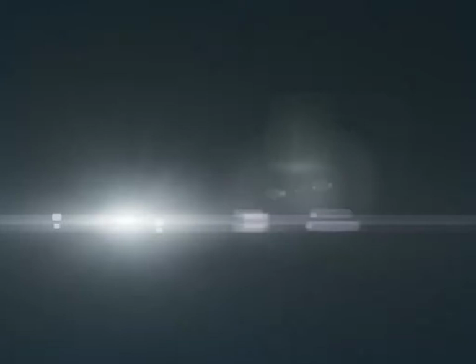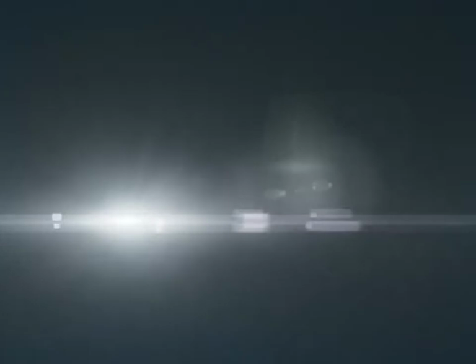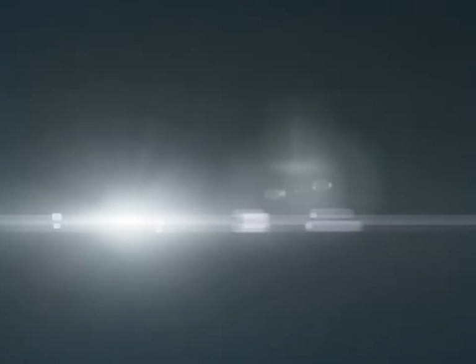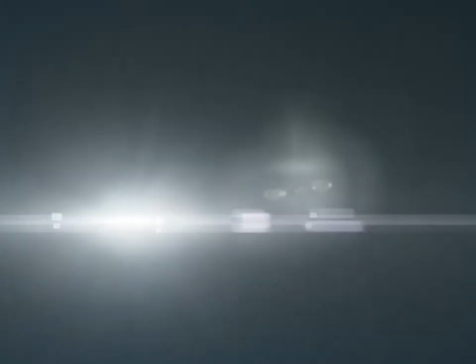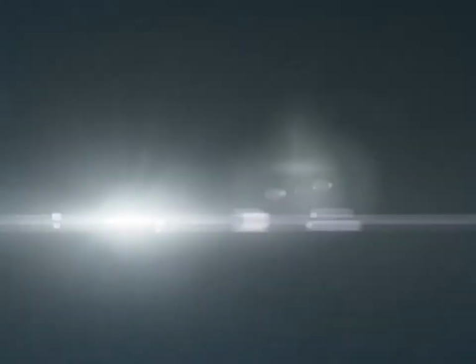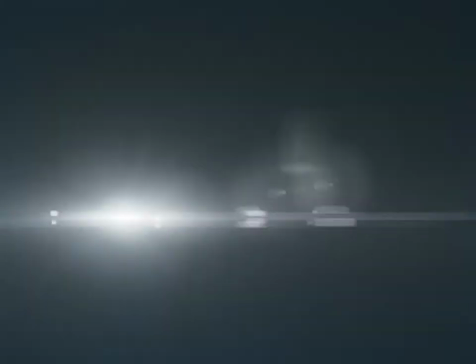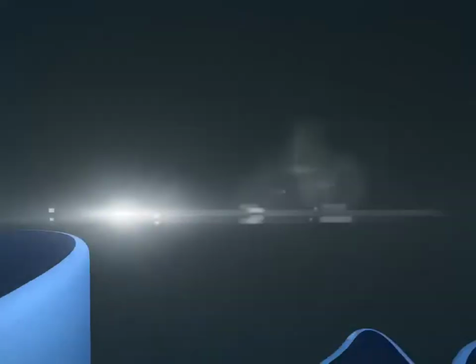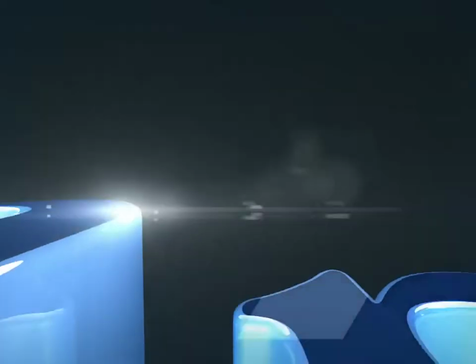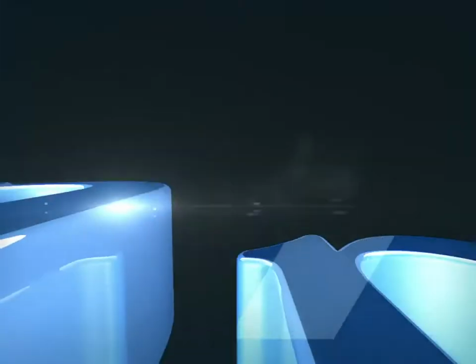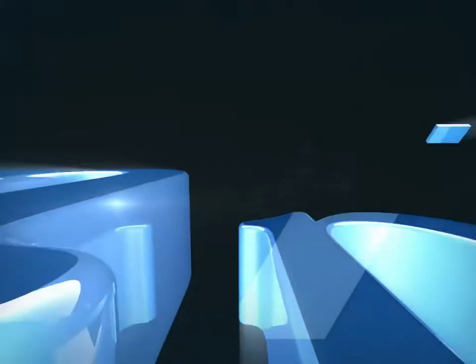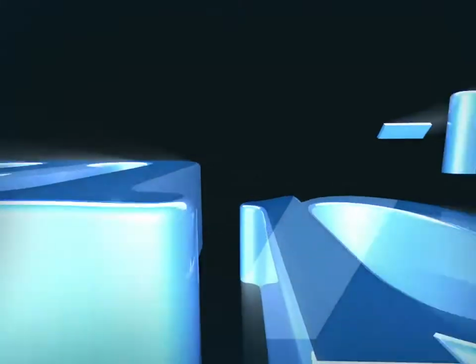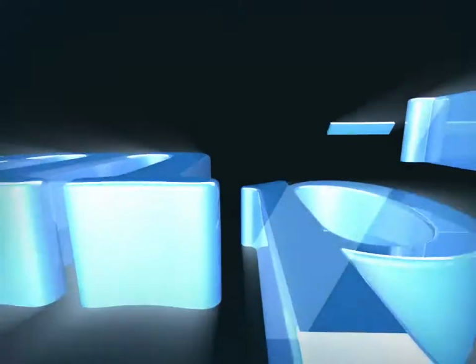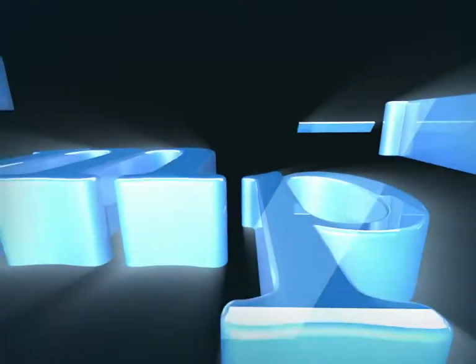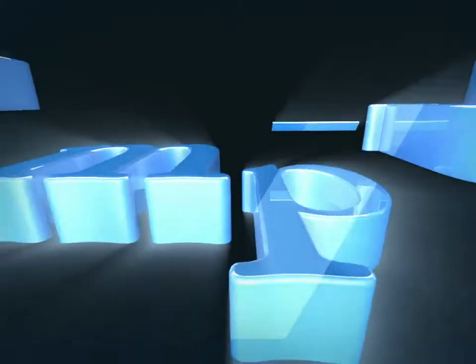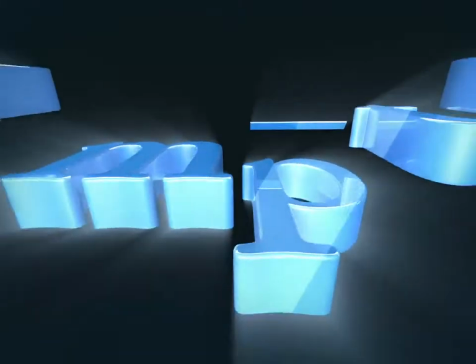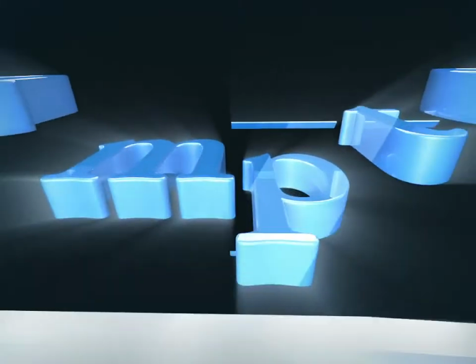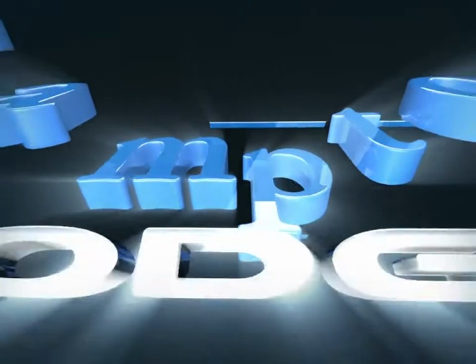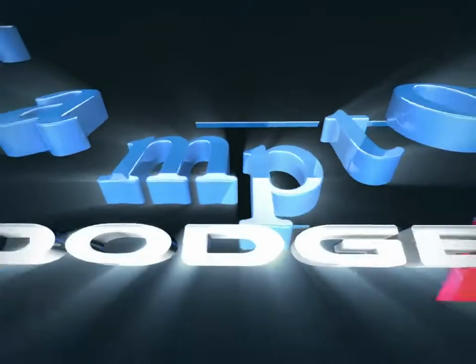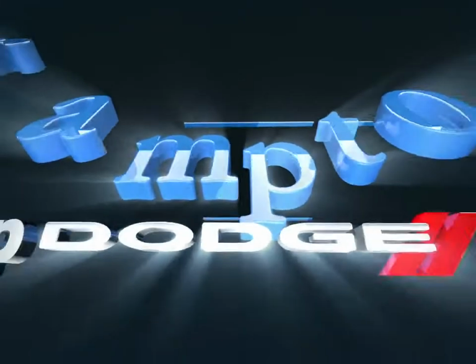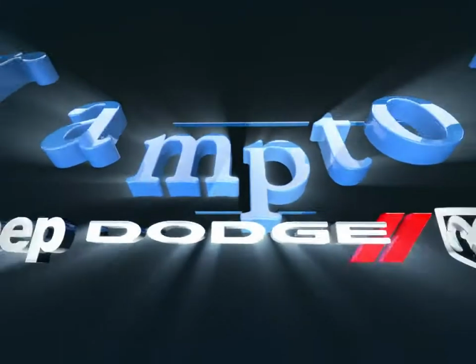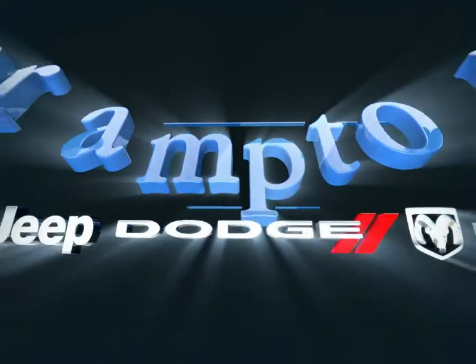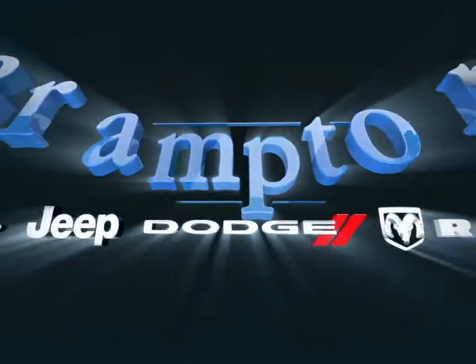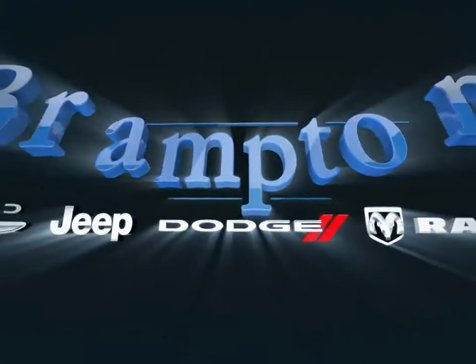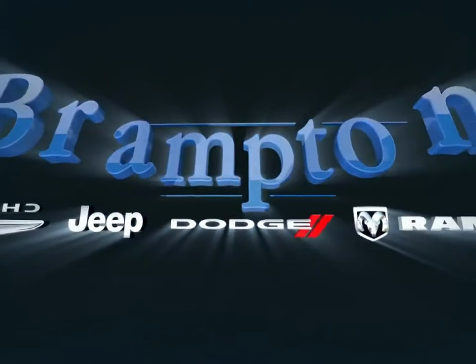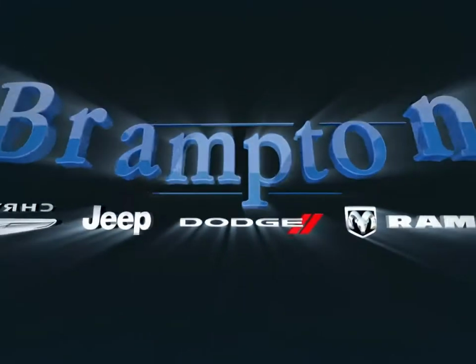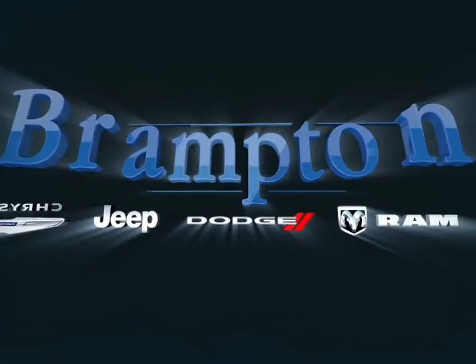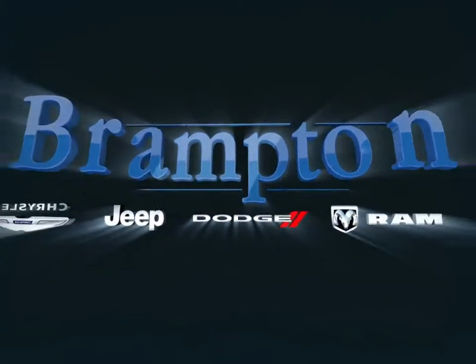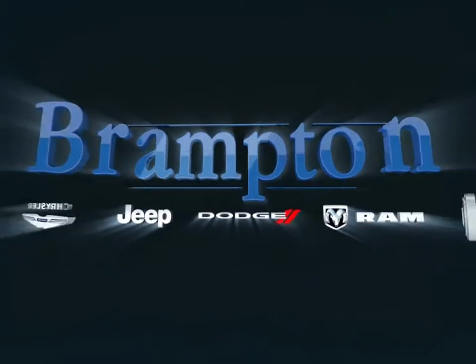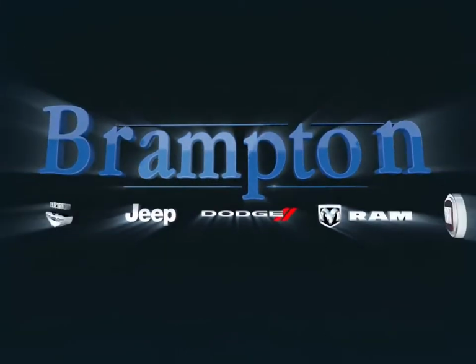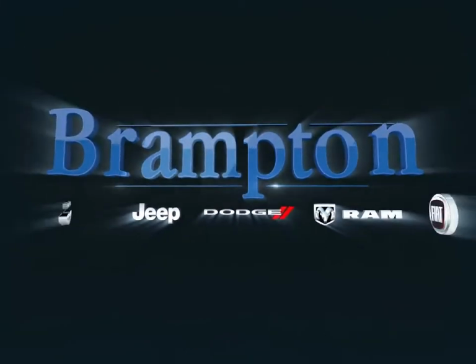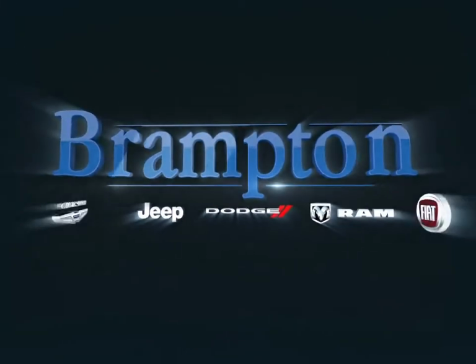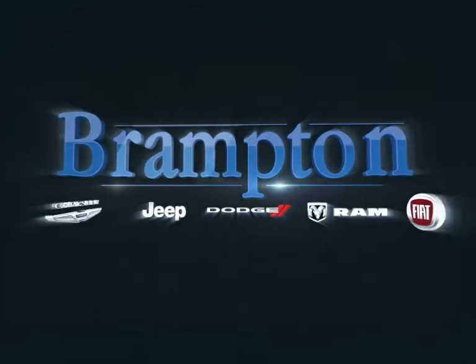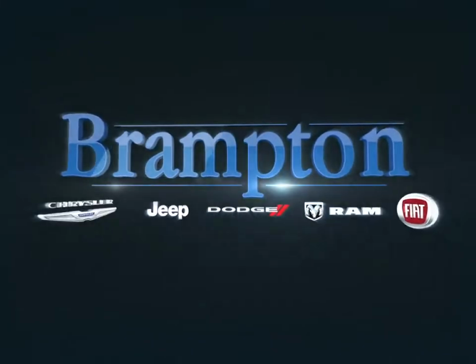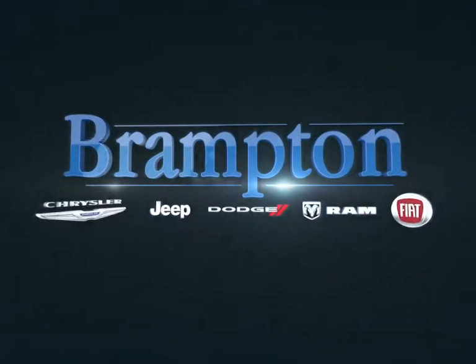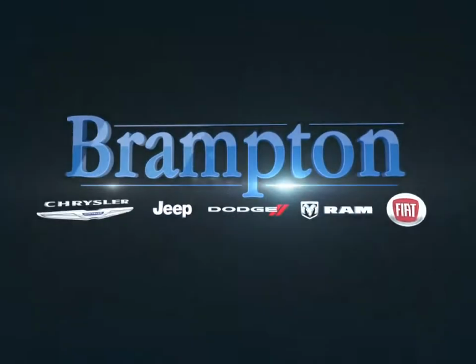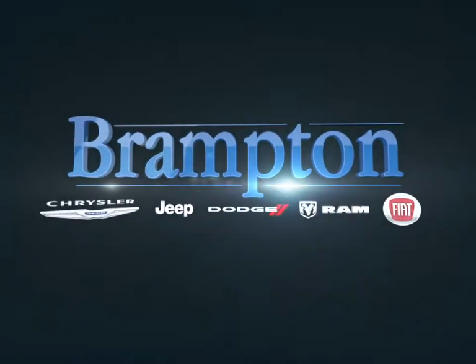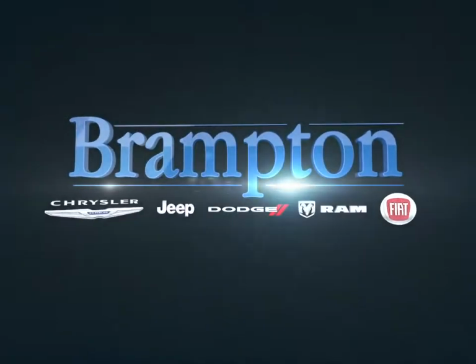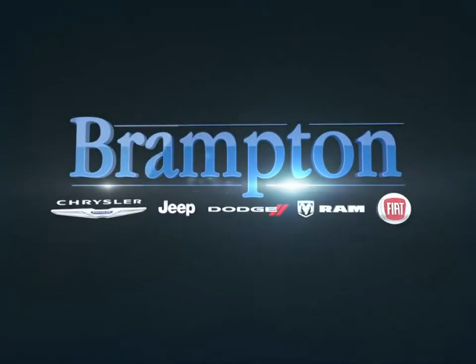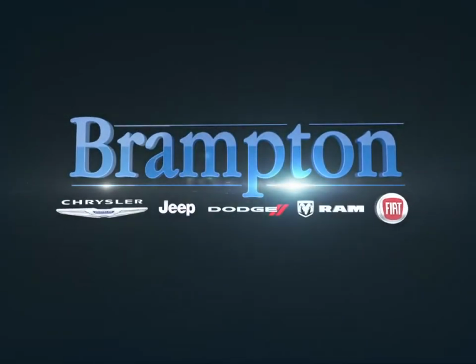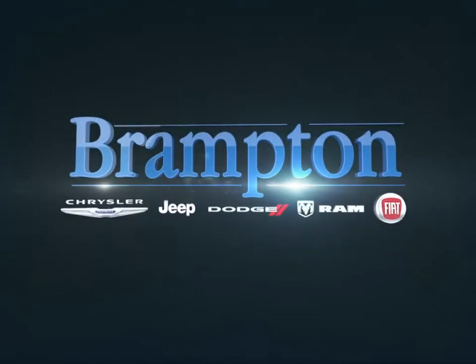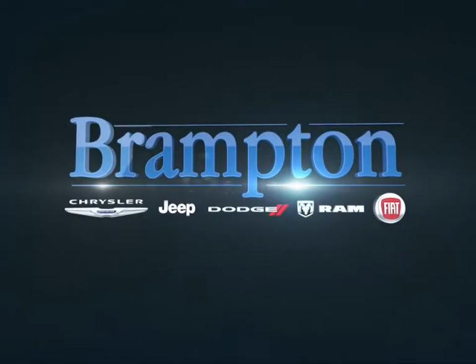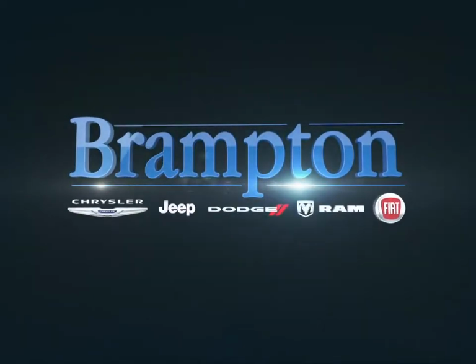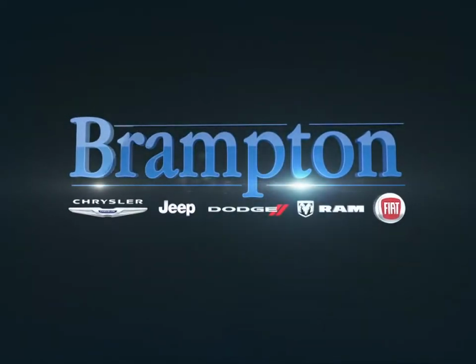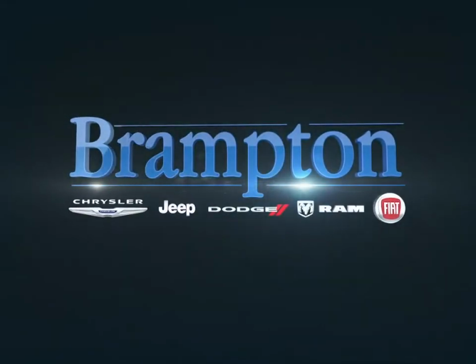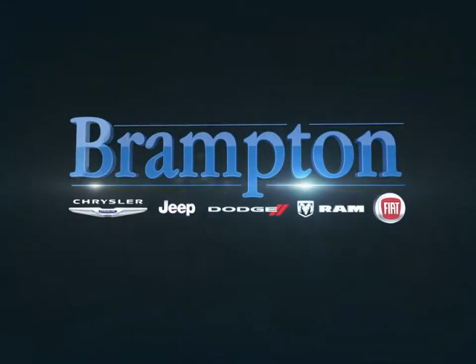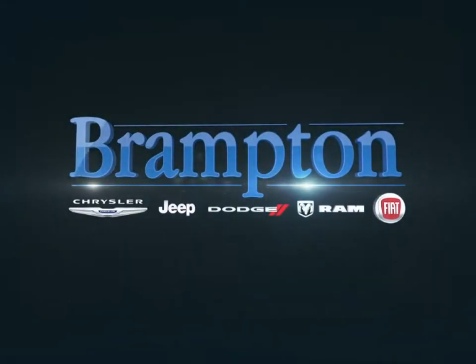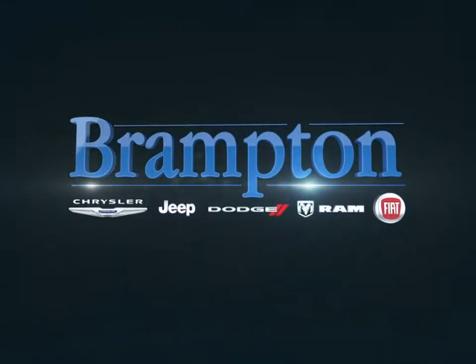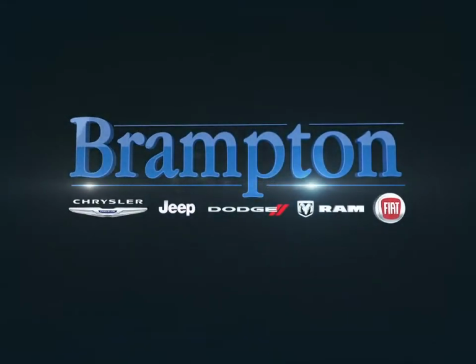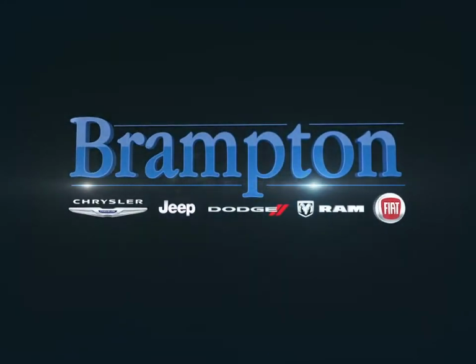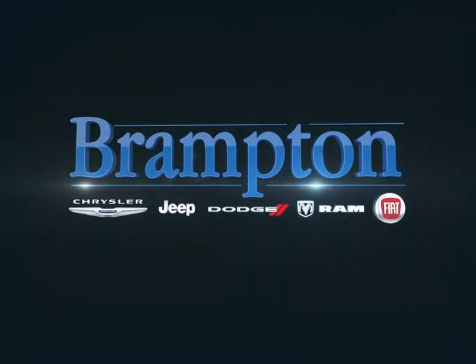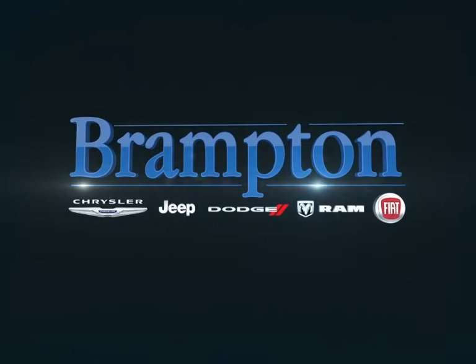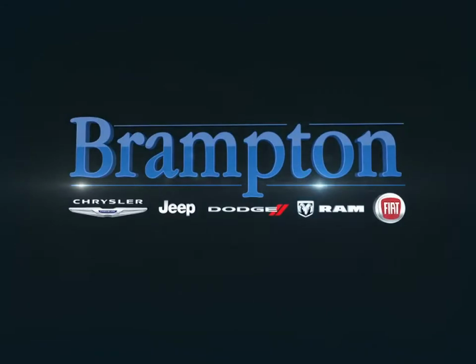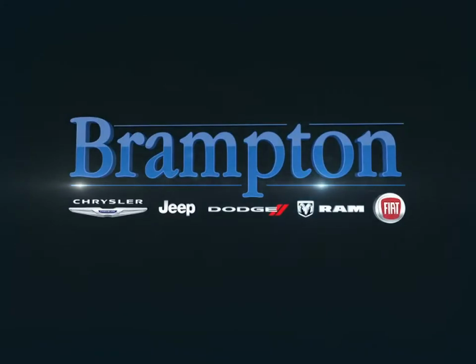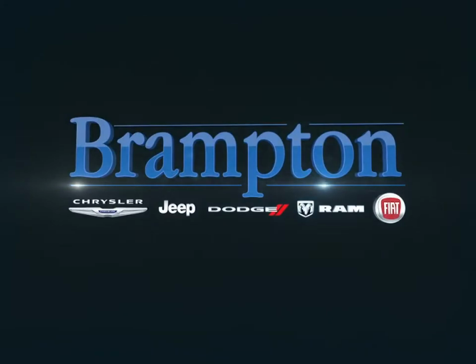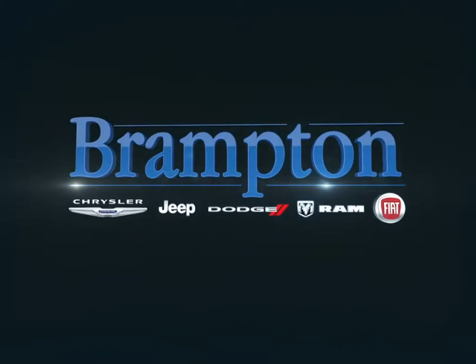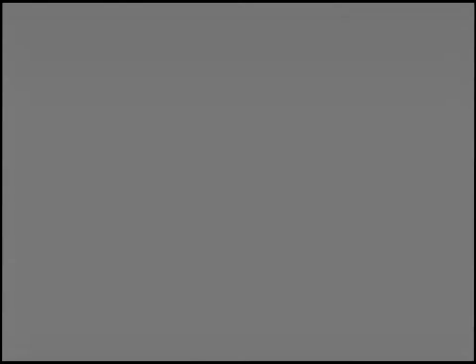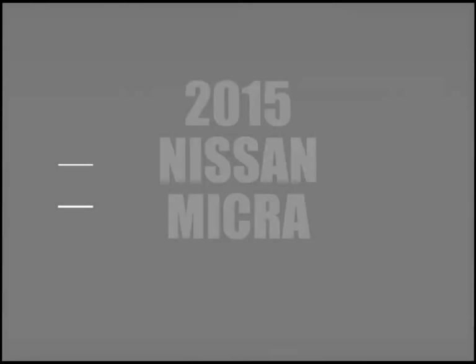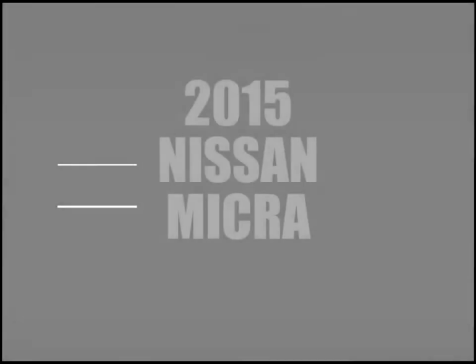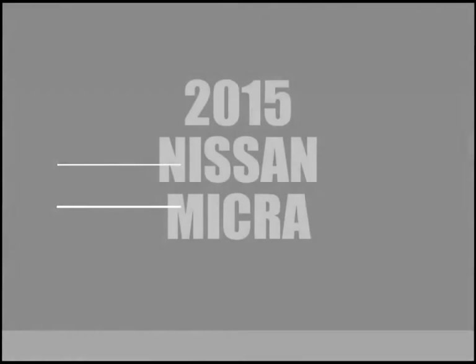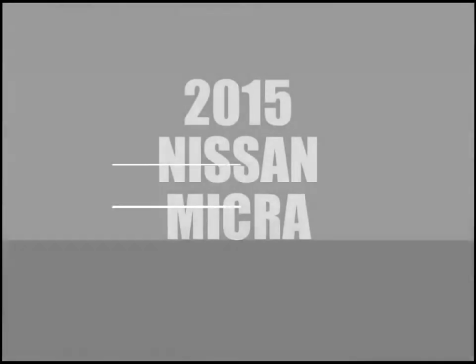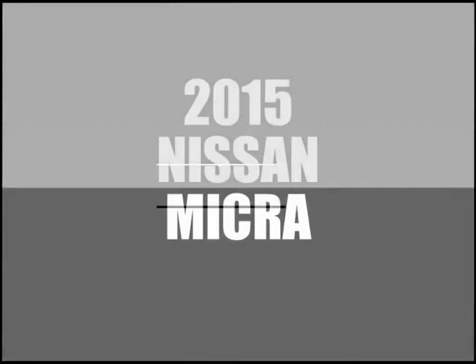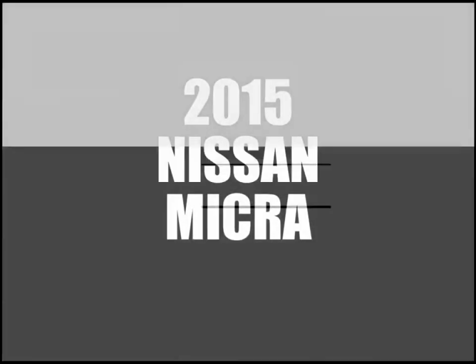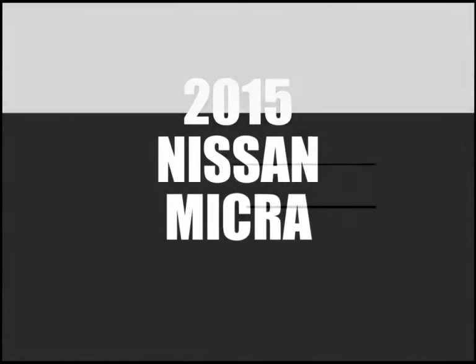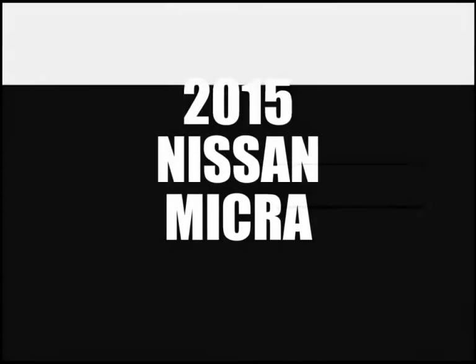Welcome to Brampton Chrysler. Today we're looking at a 2015 Nissan Micra.